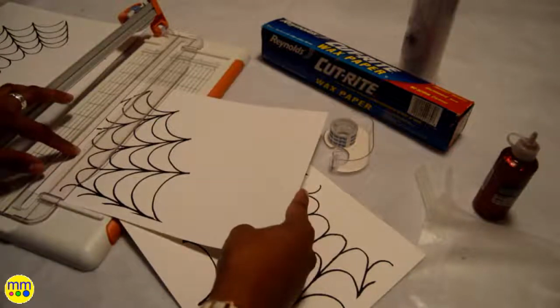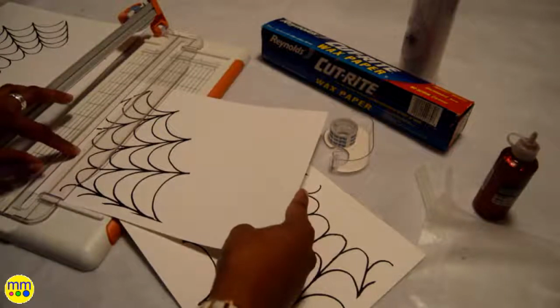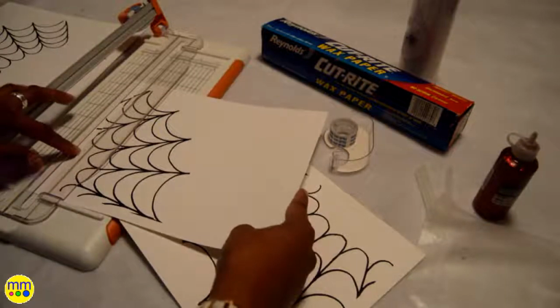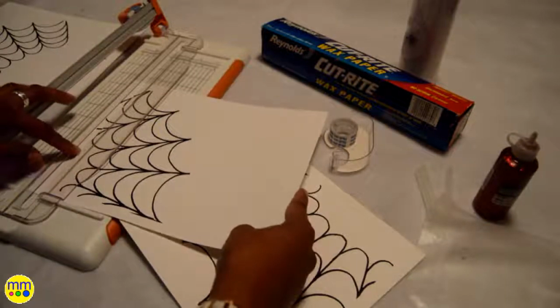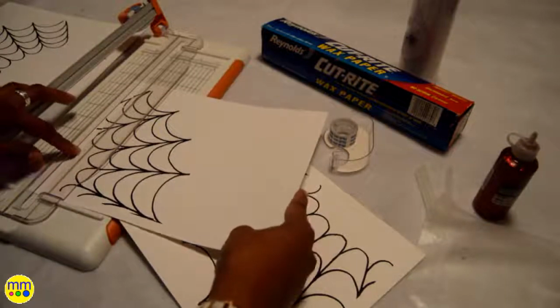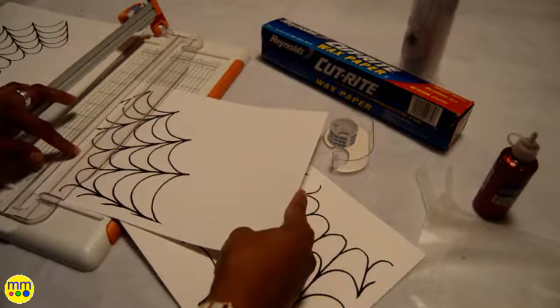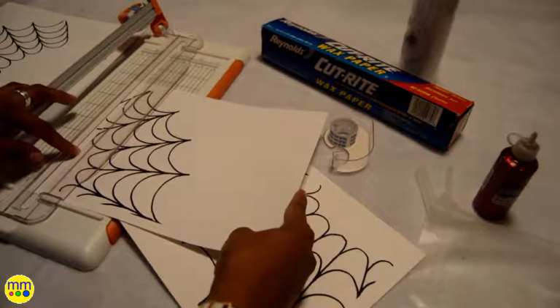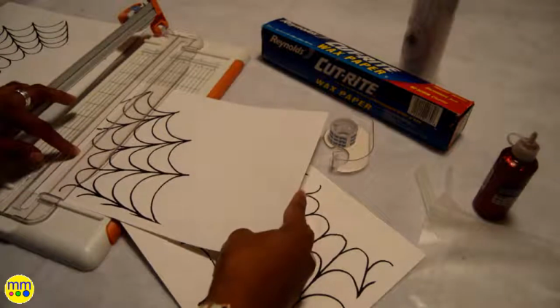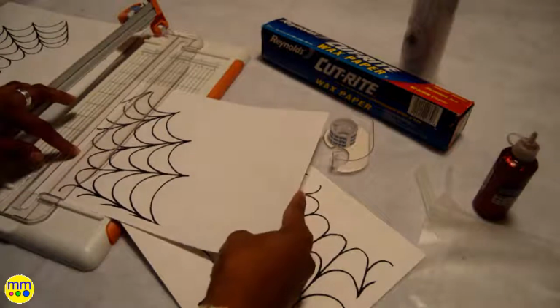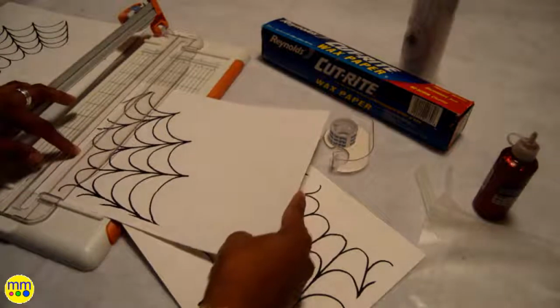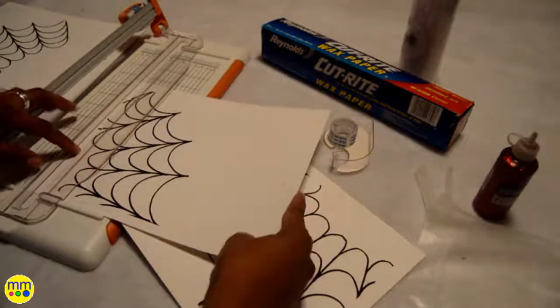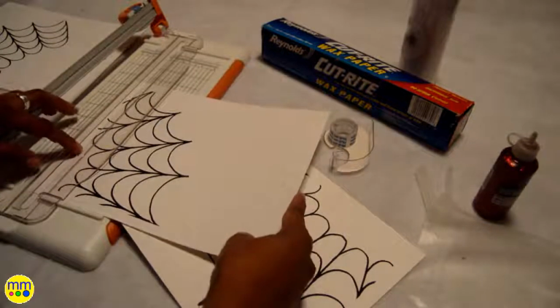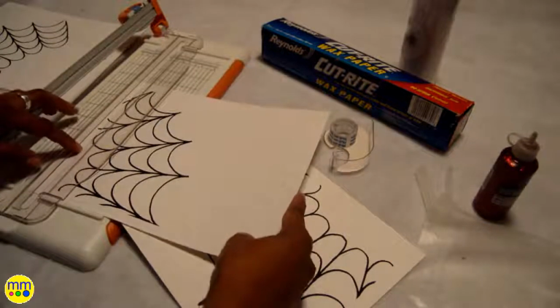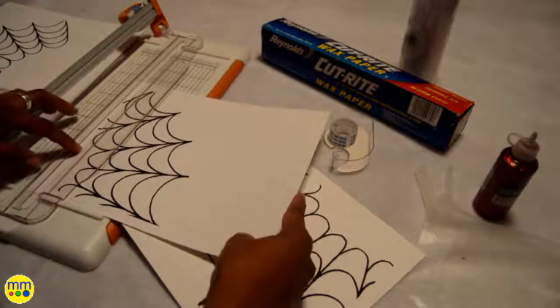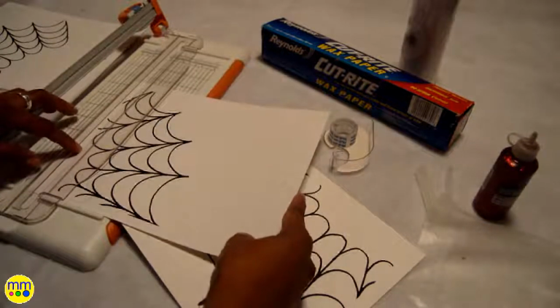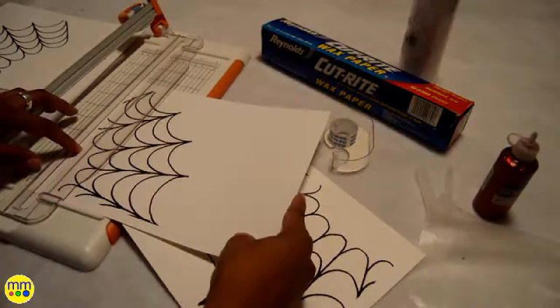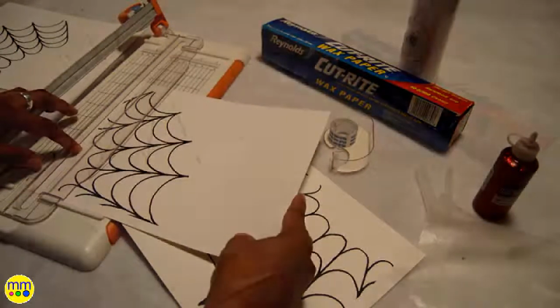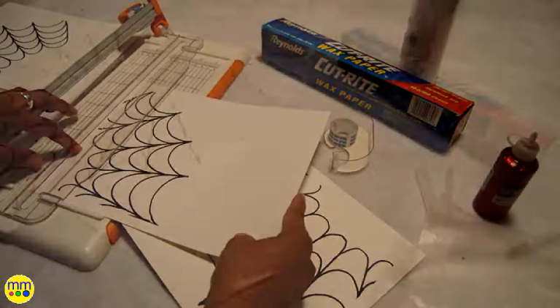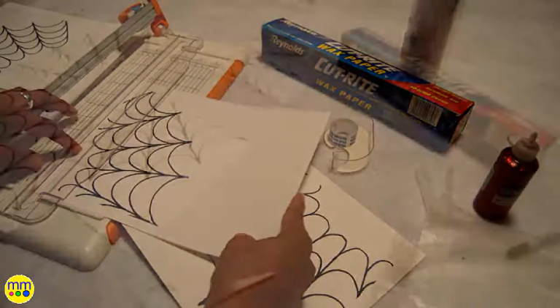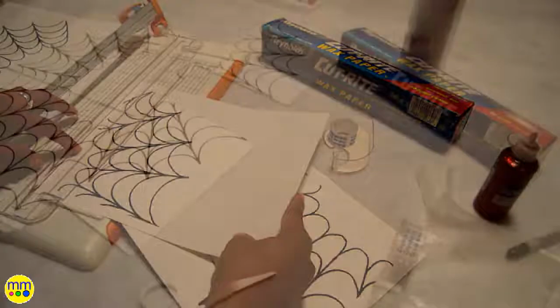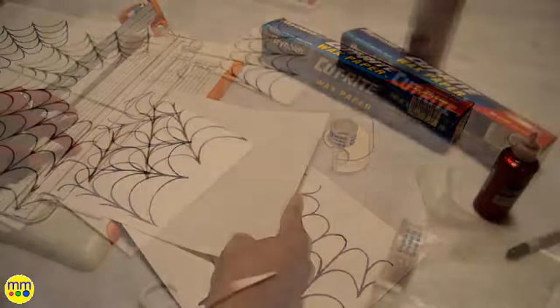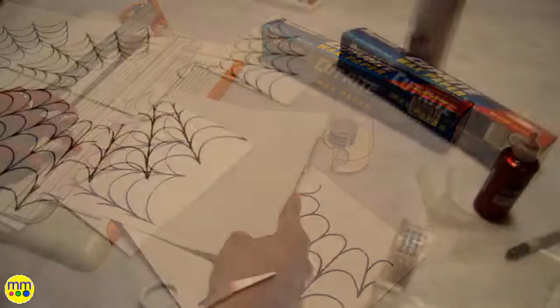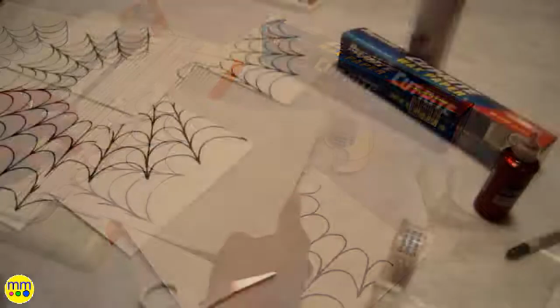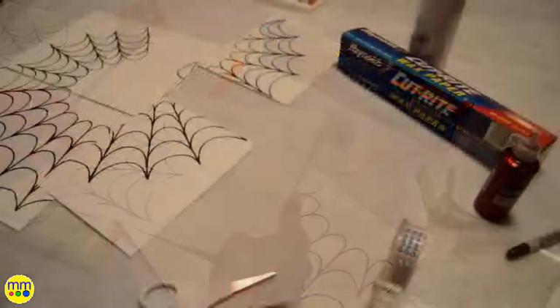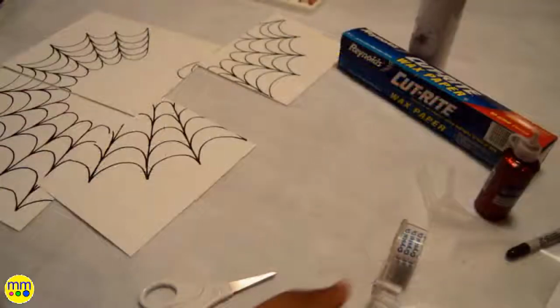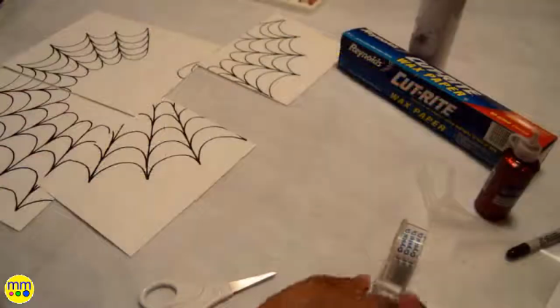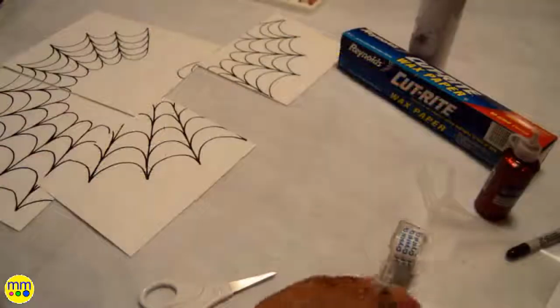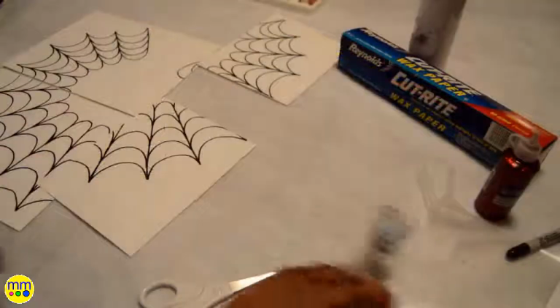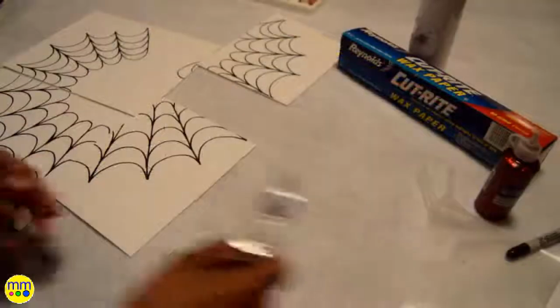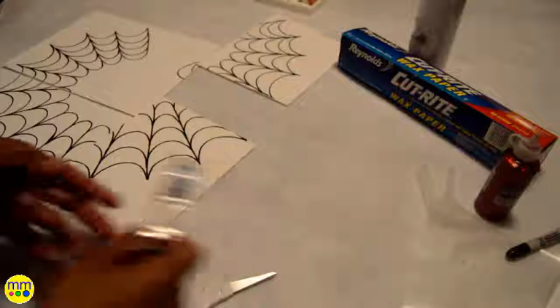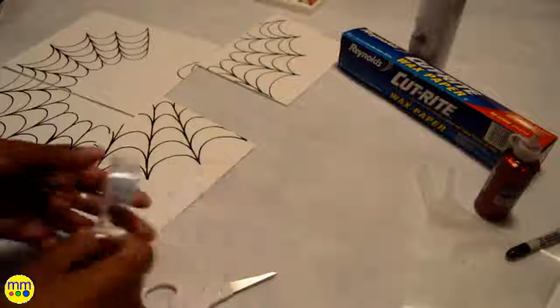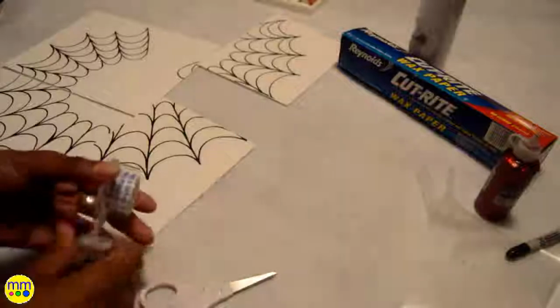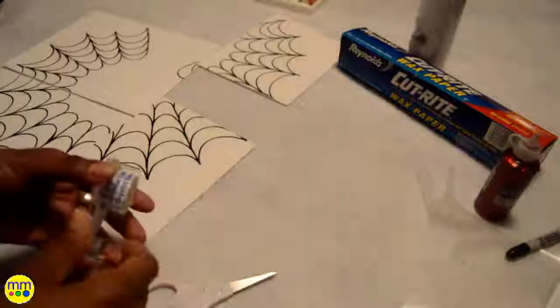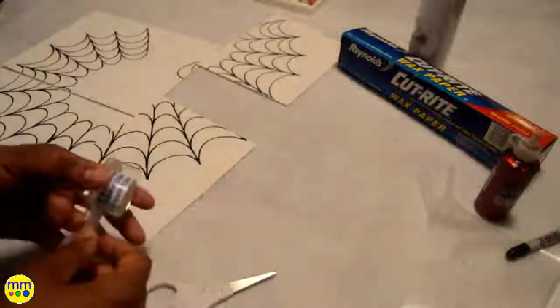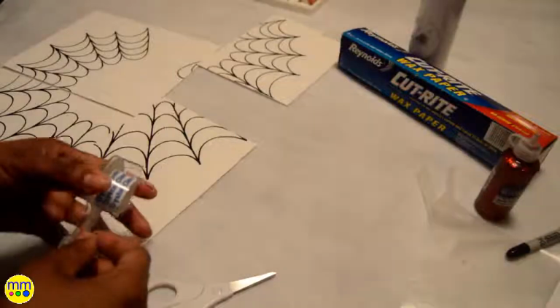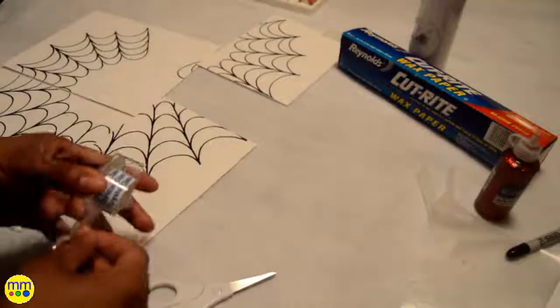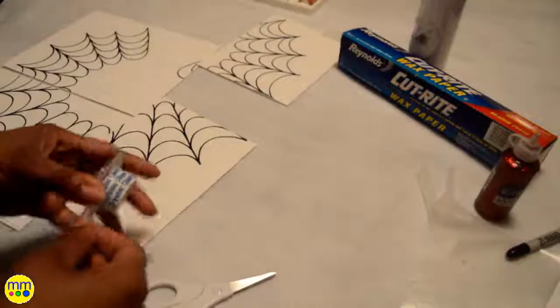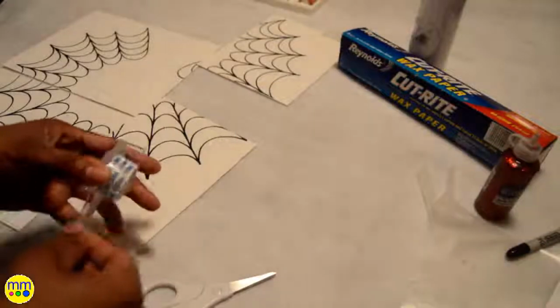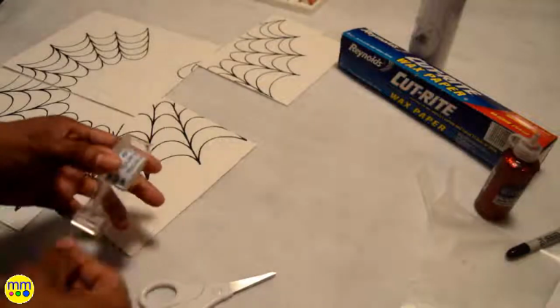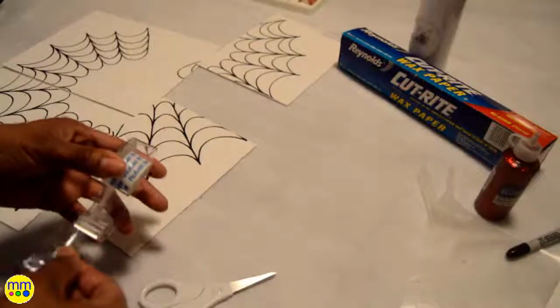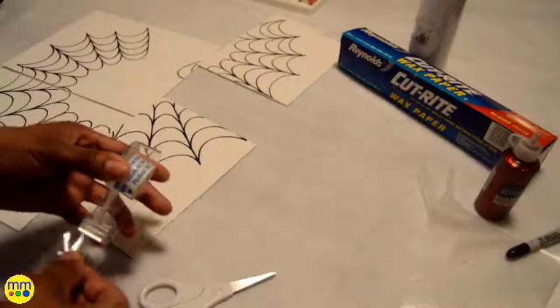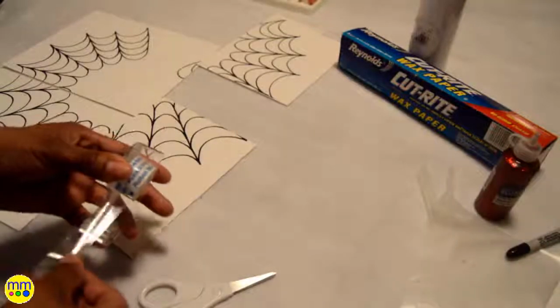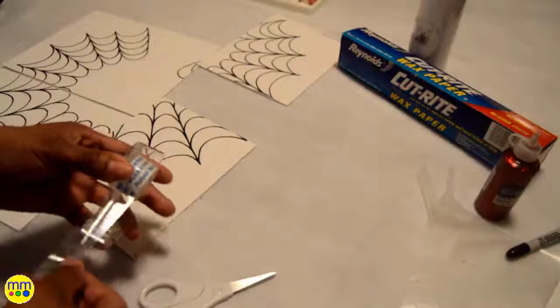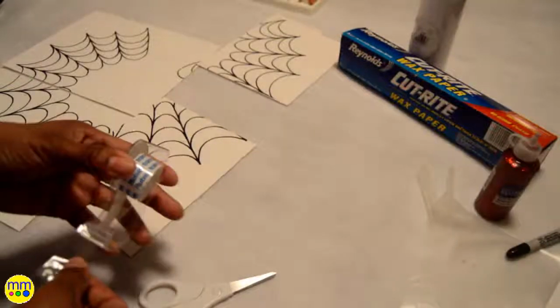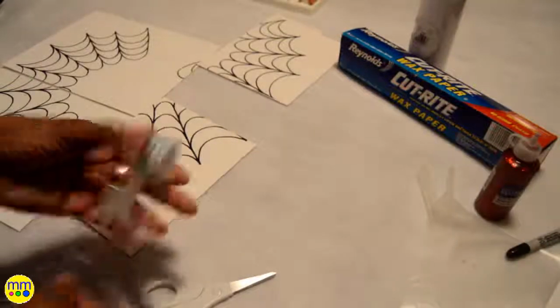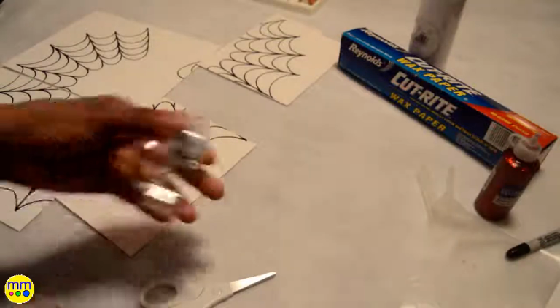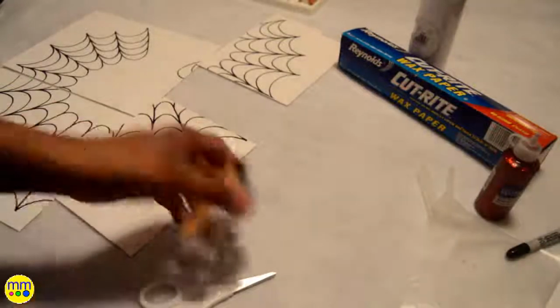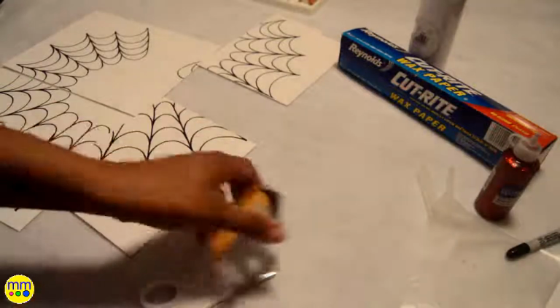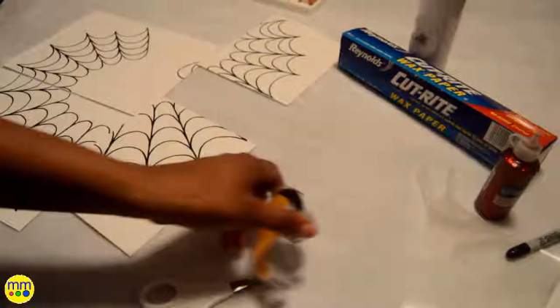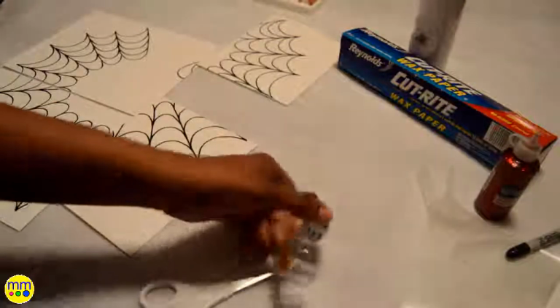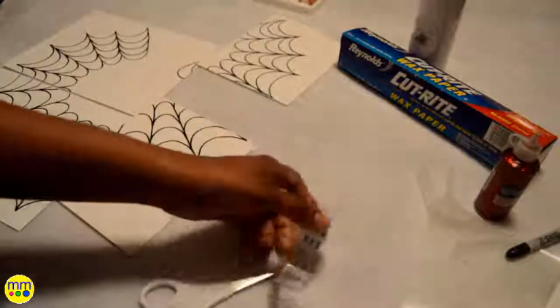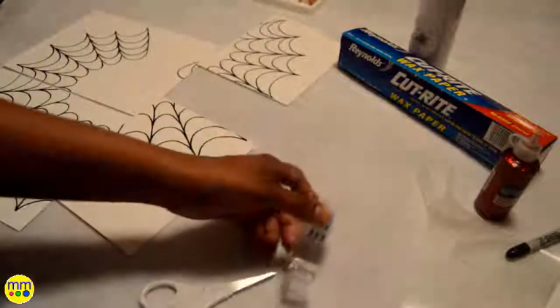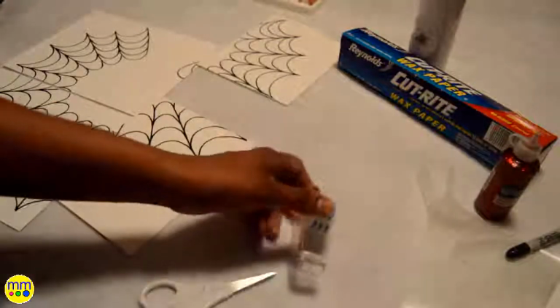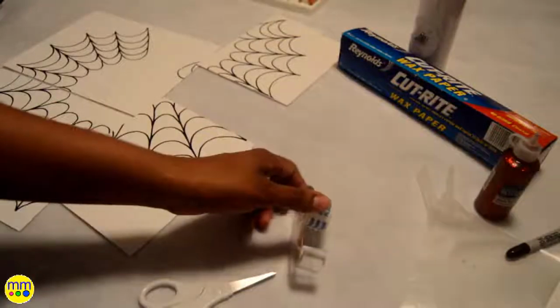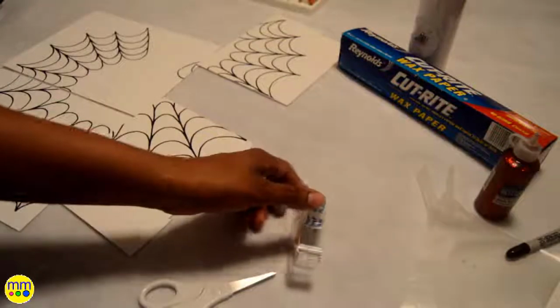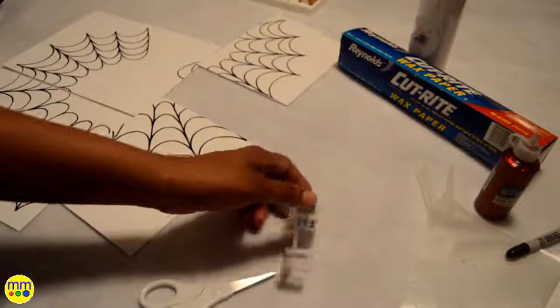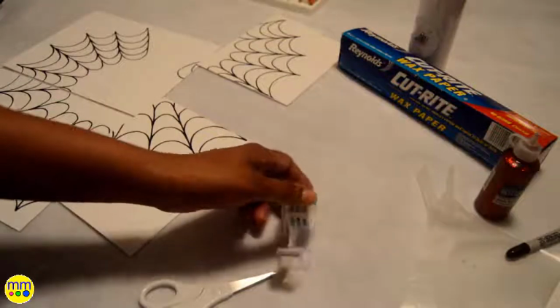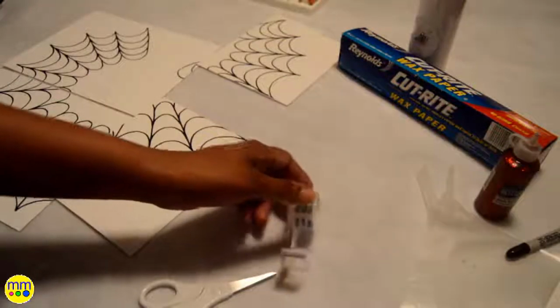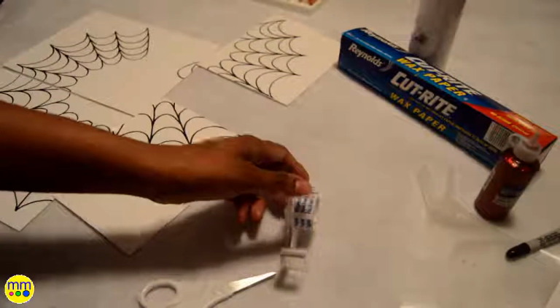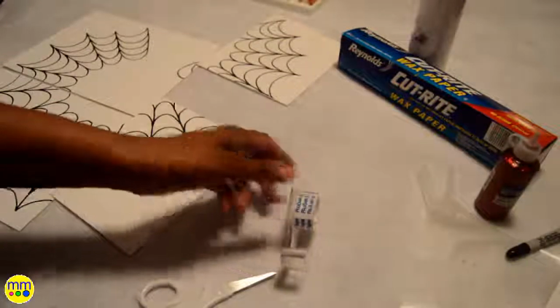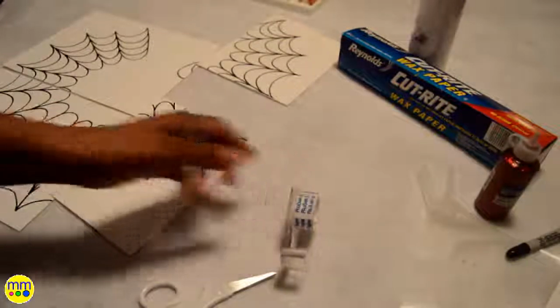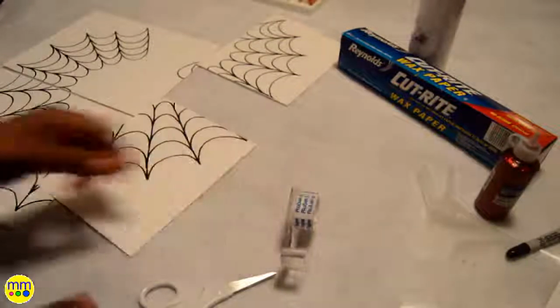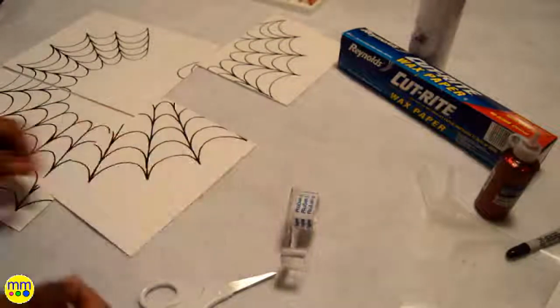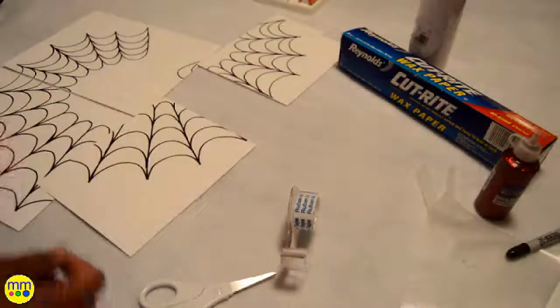Now I'll trim the edges of the paper. Next I tape the spiderweb together.